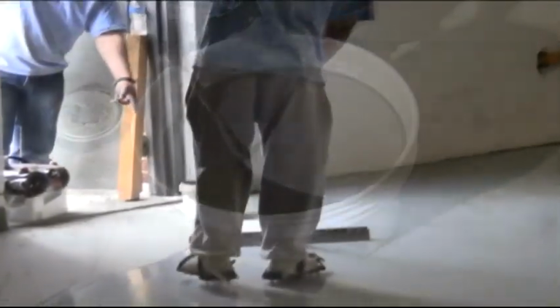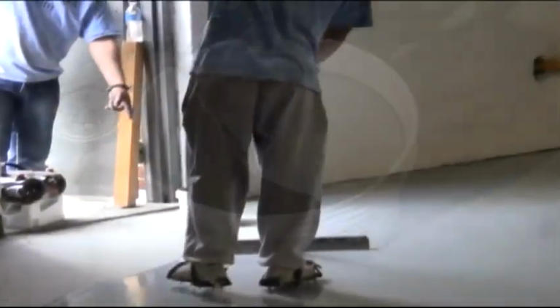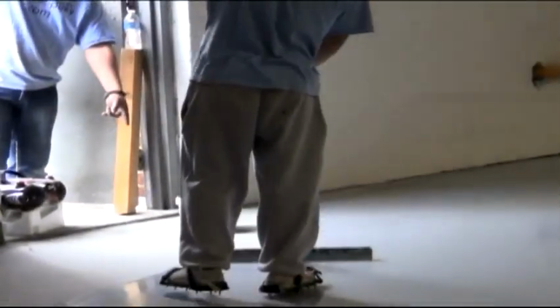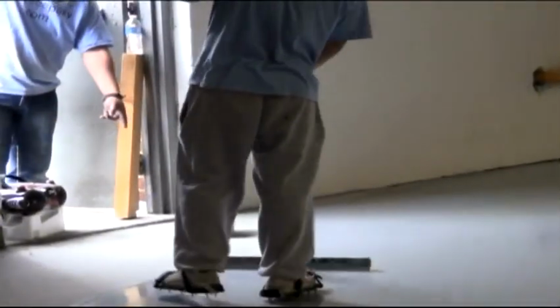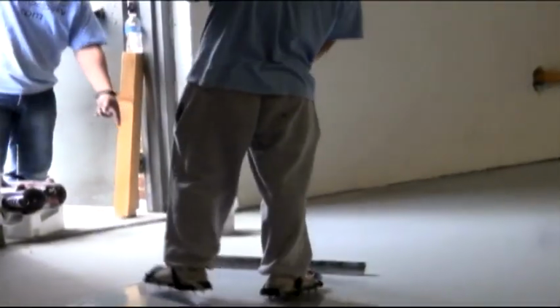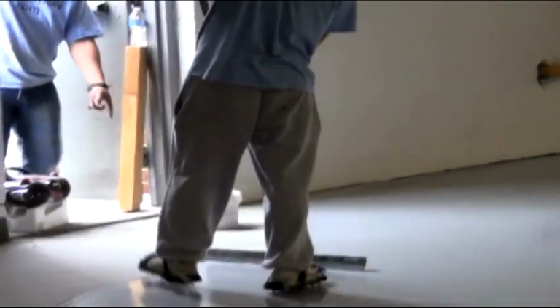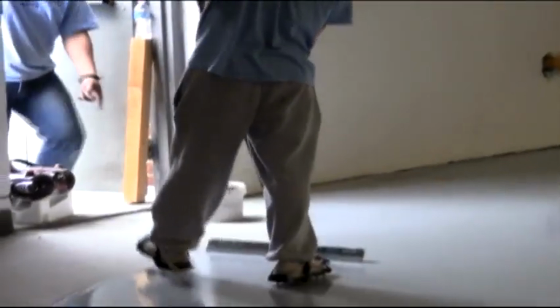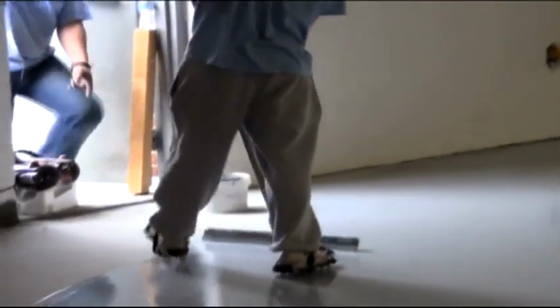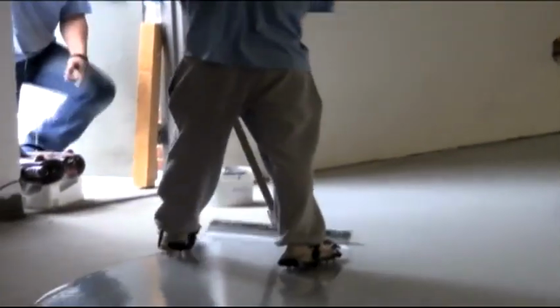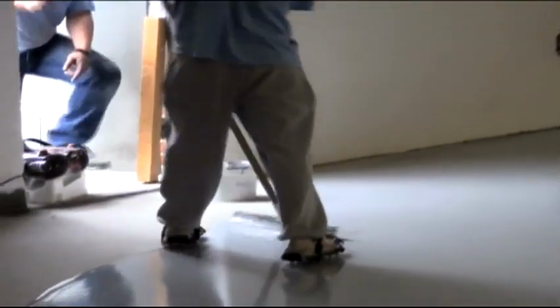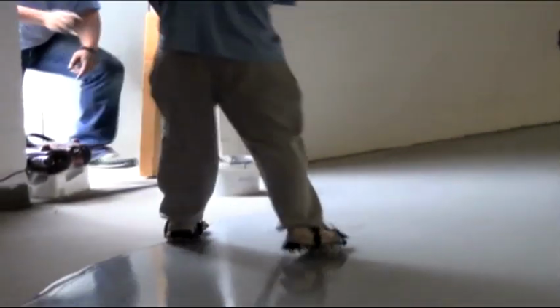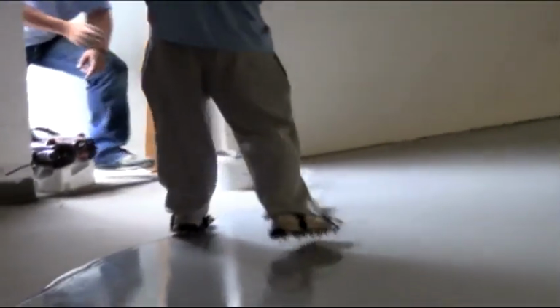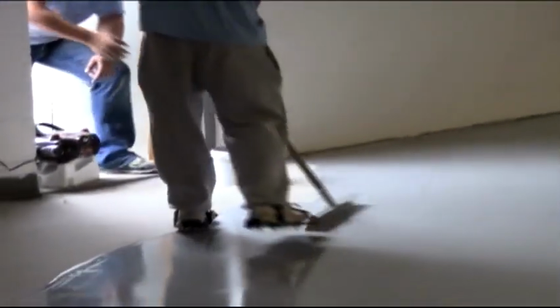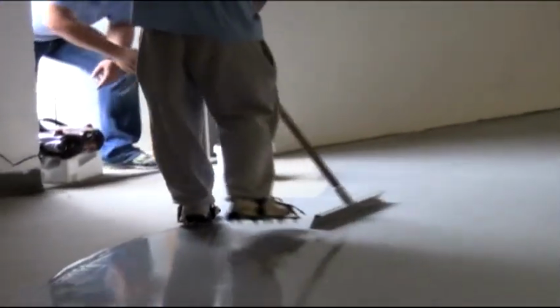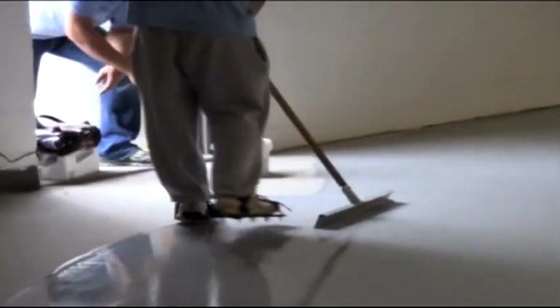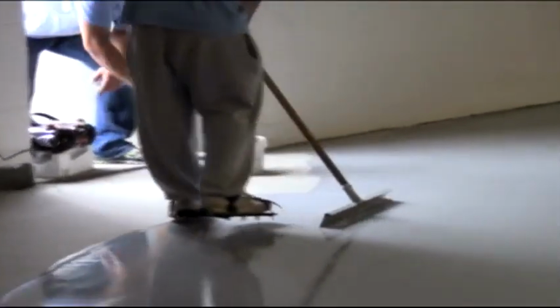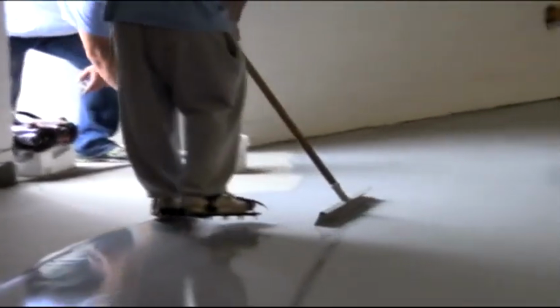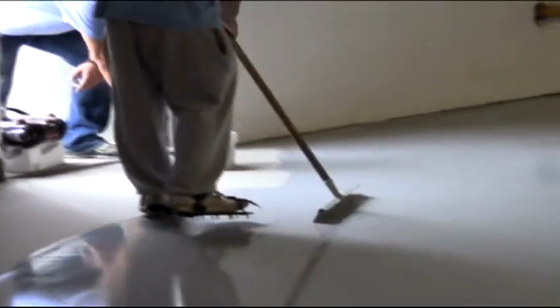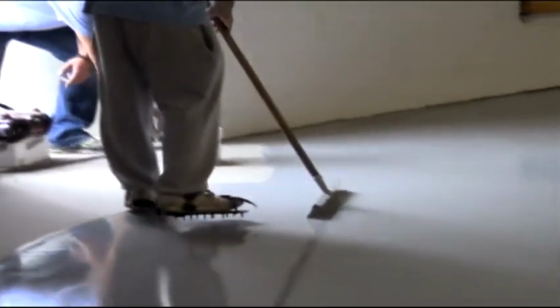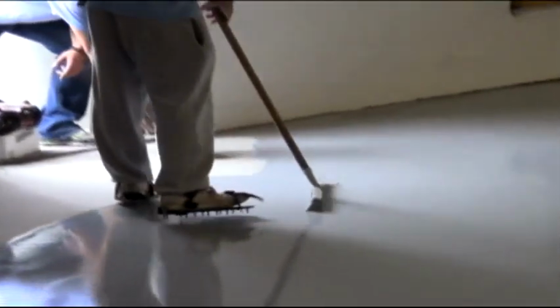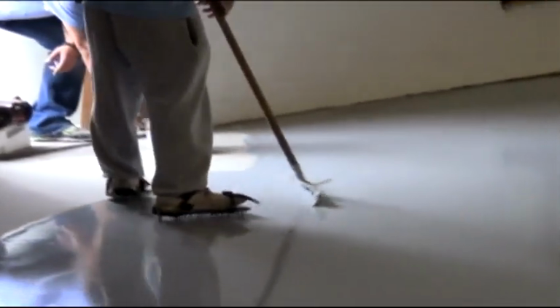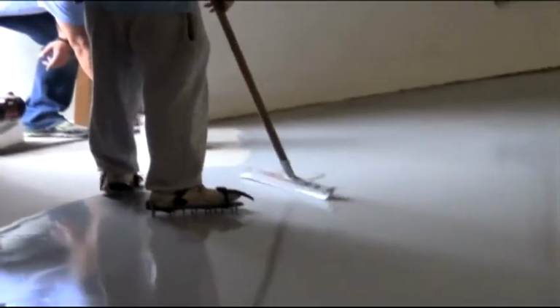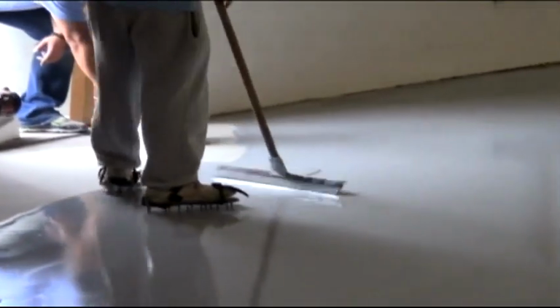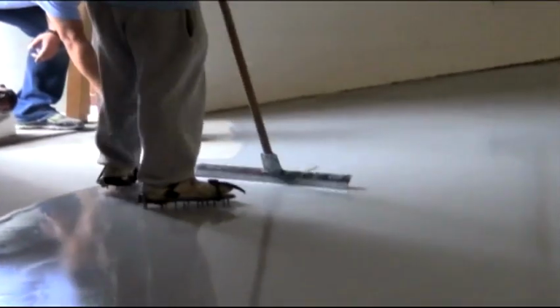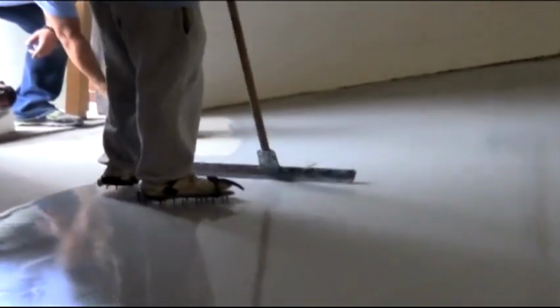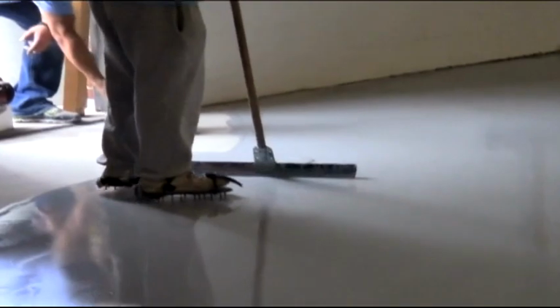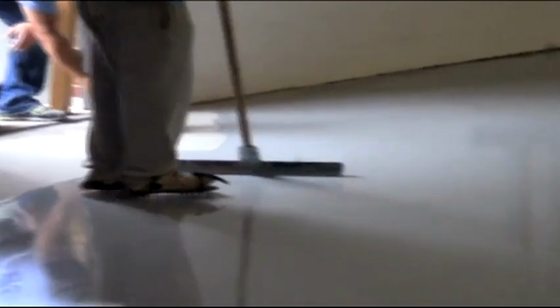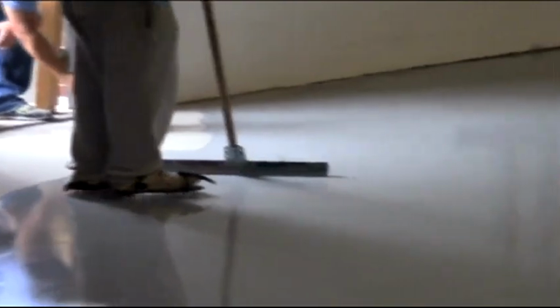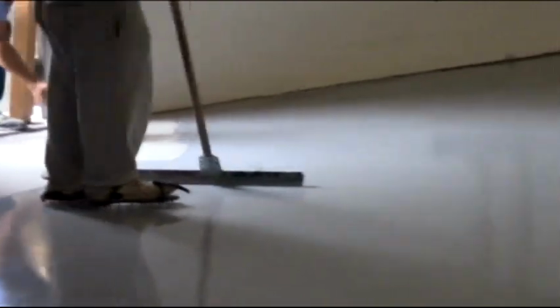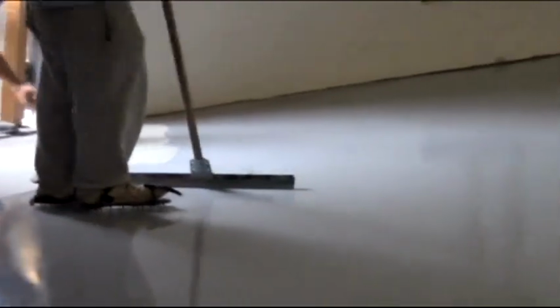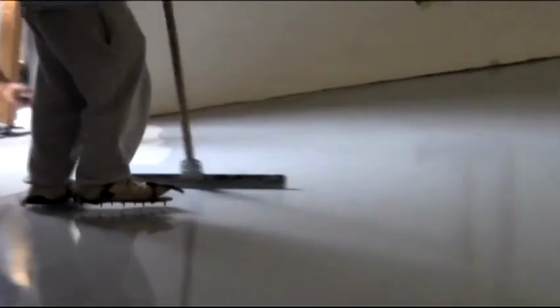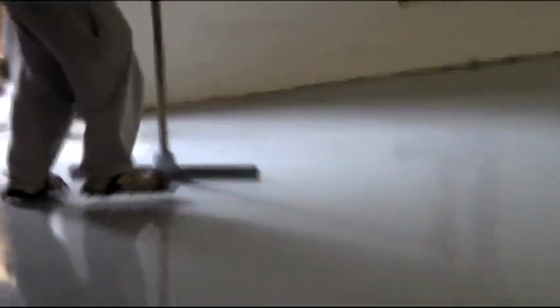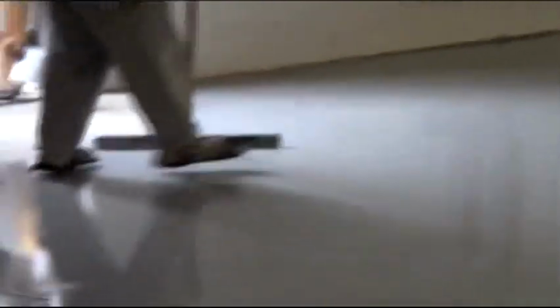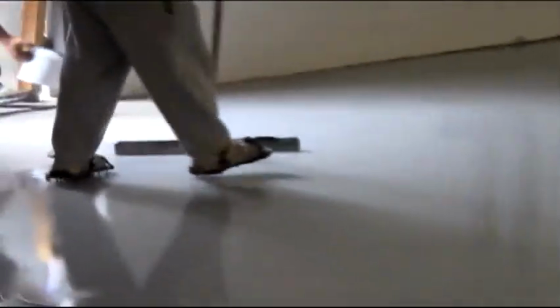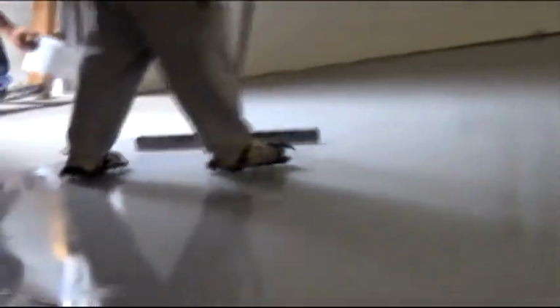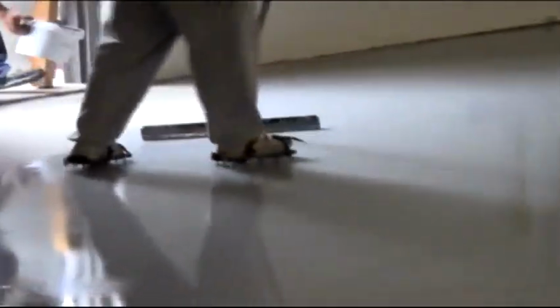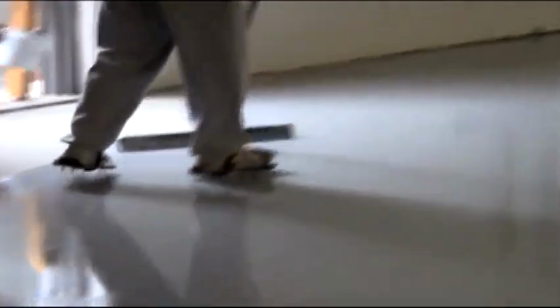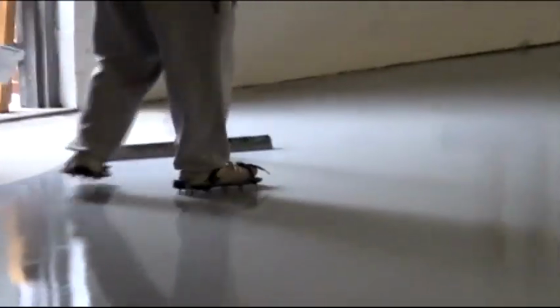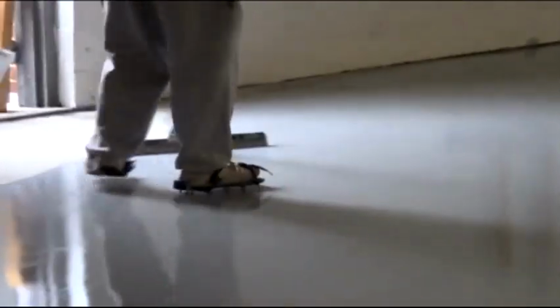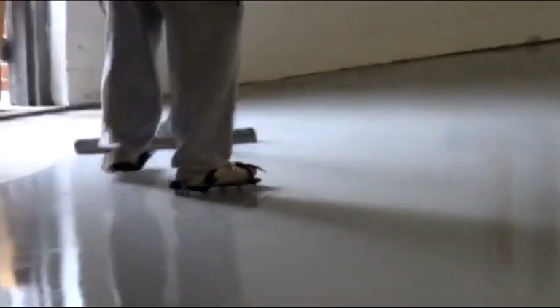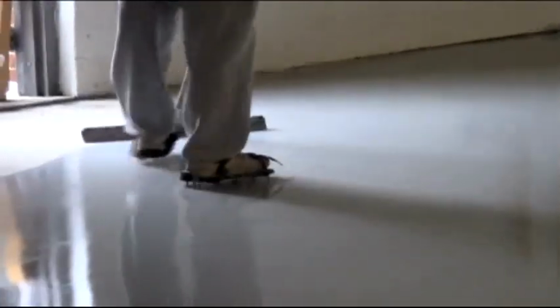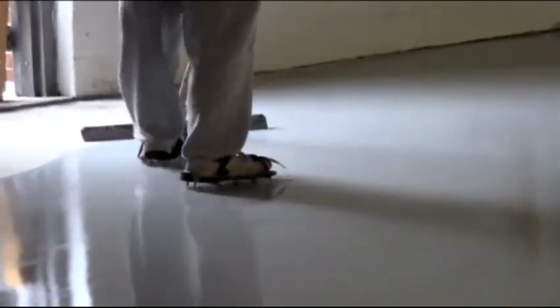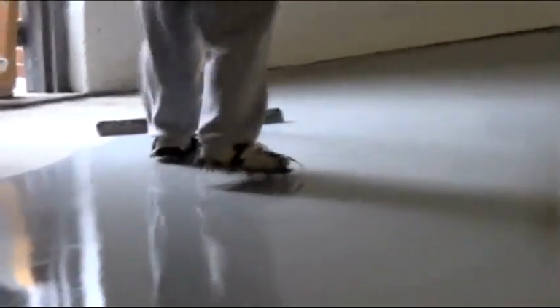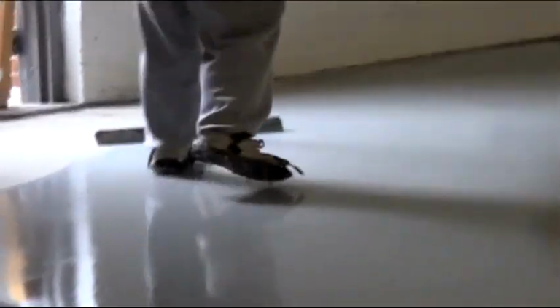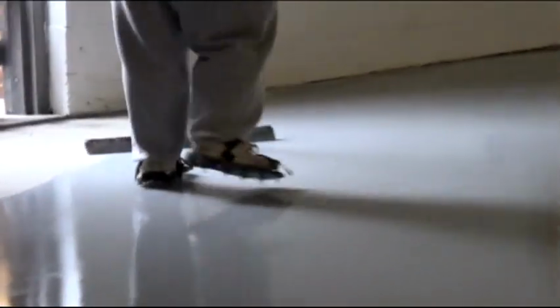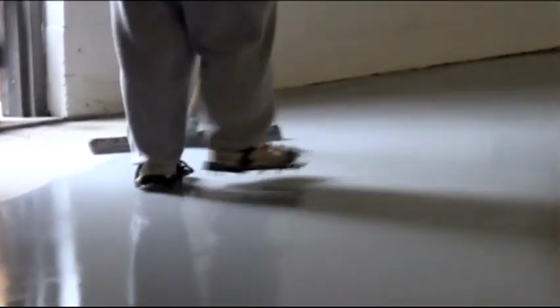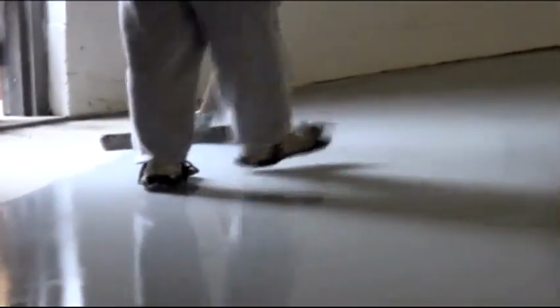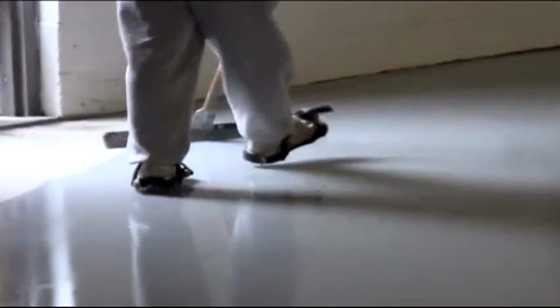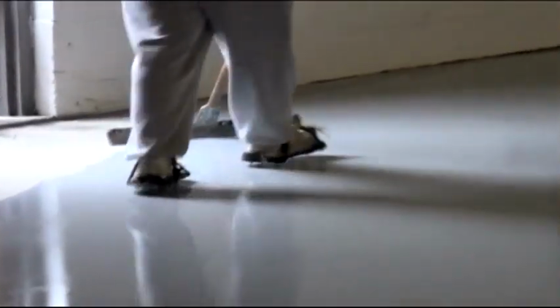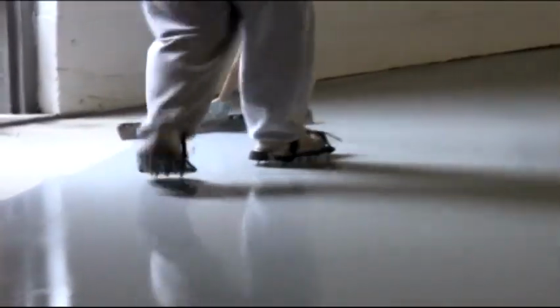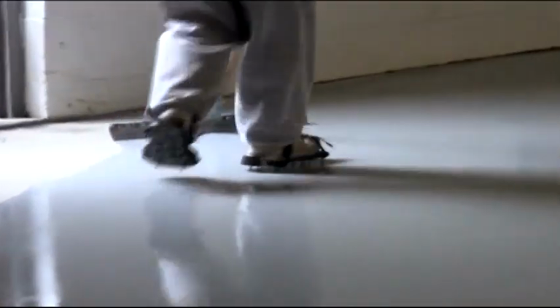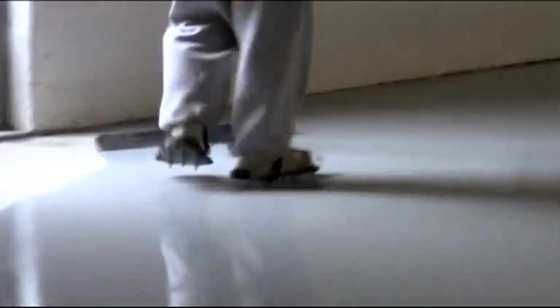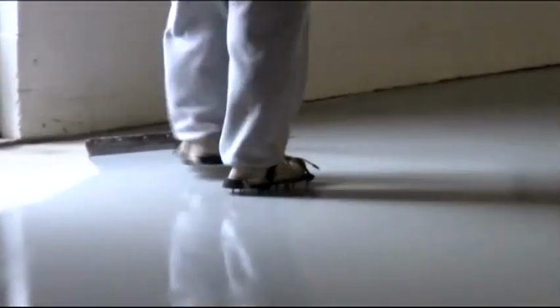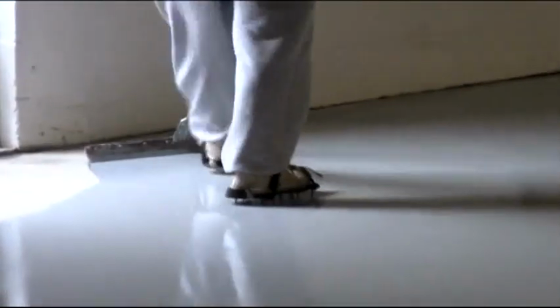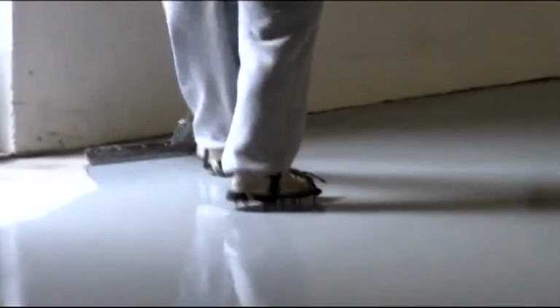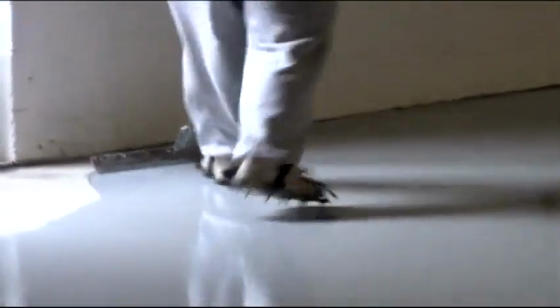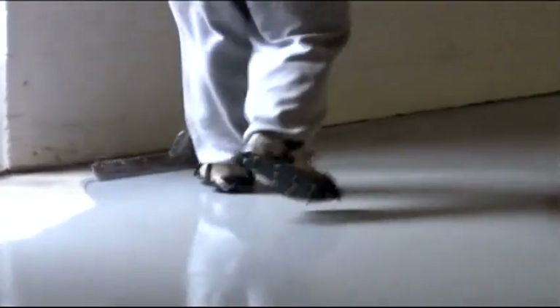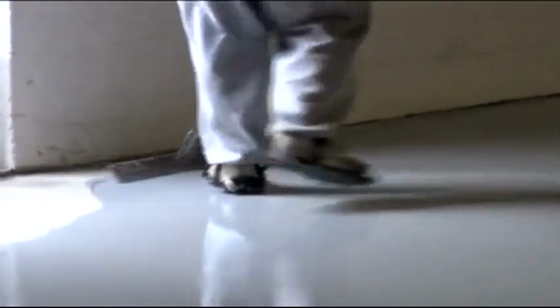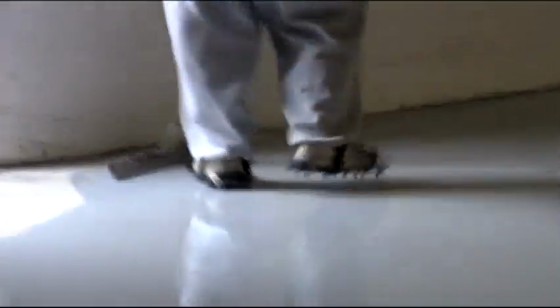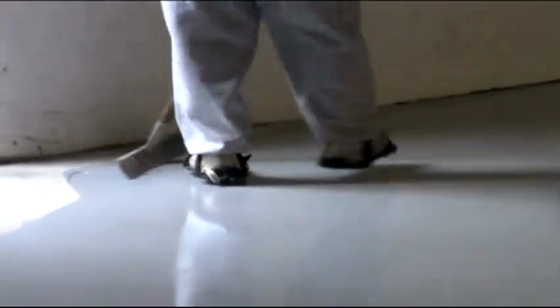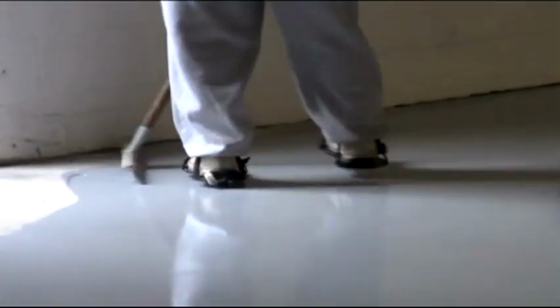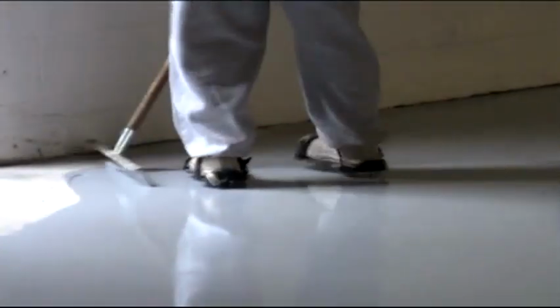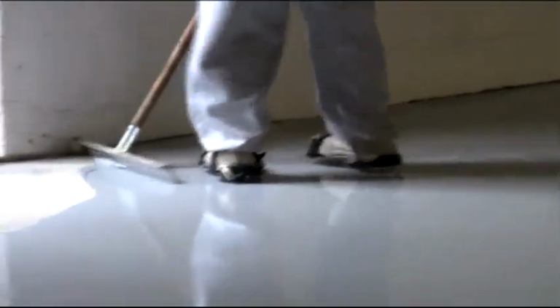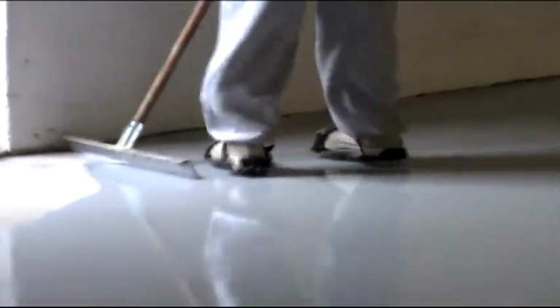Phase three: the first coat. The first coat is applied with a squeegee, making sure all the floor is covered.